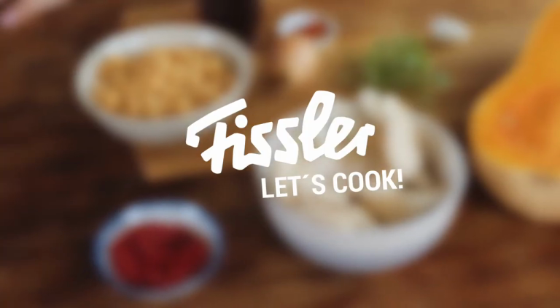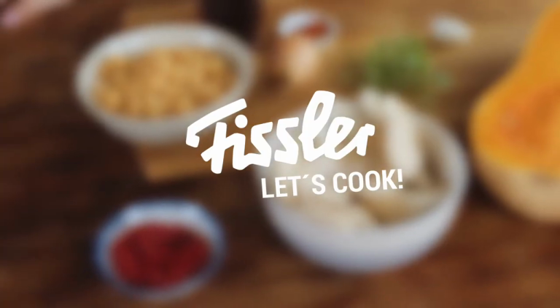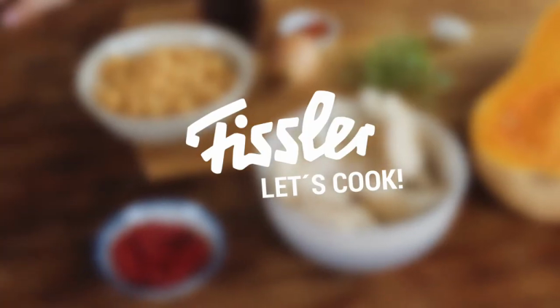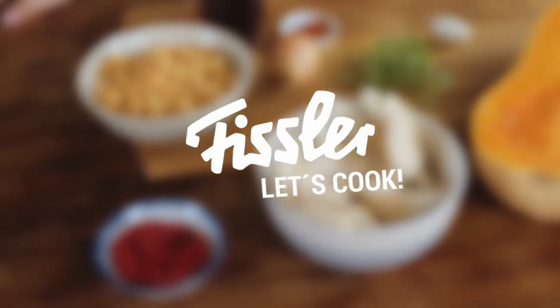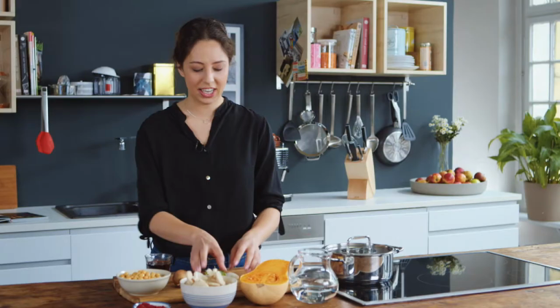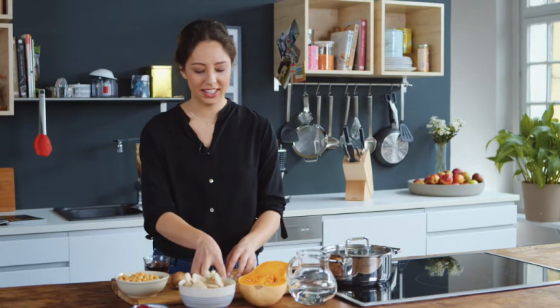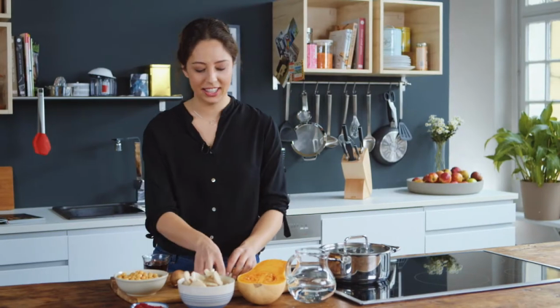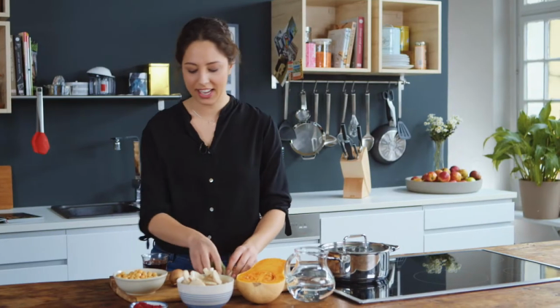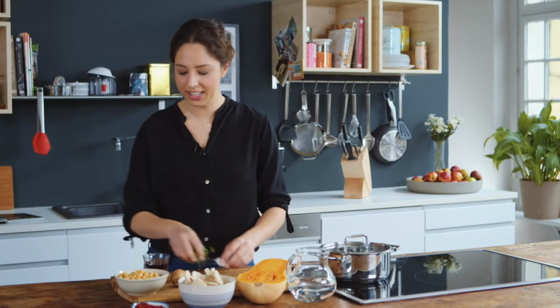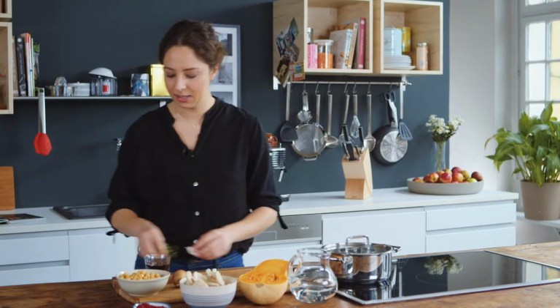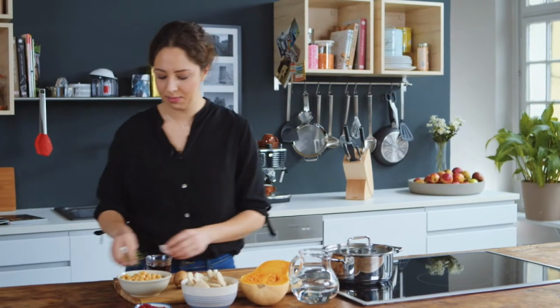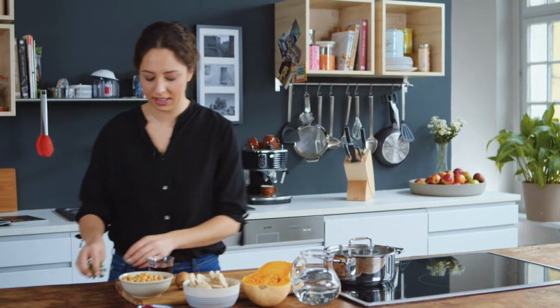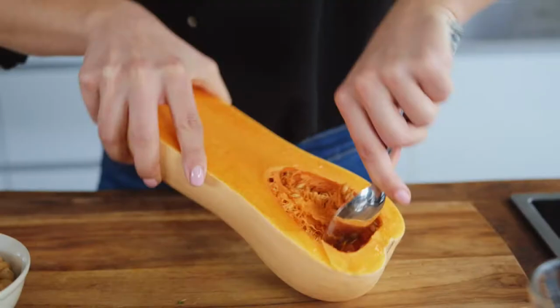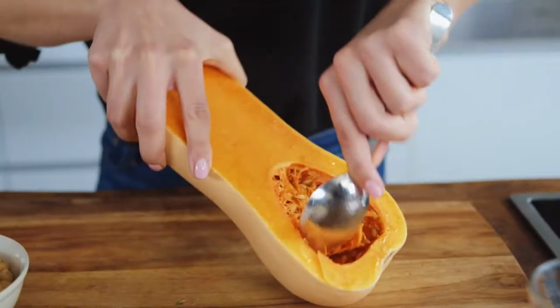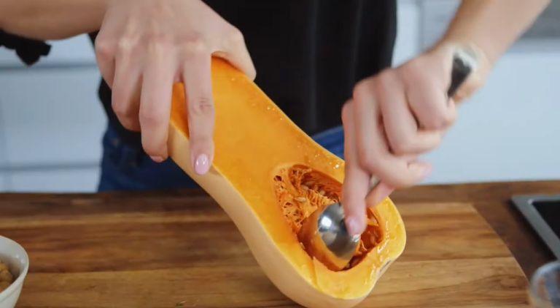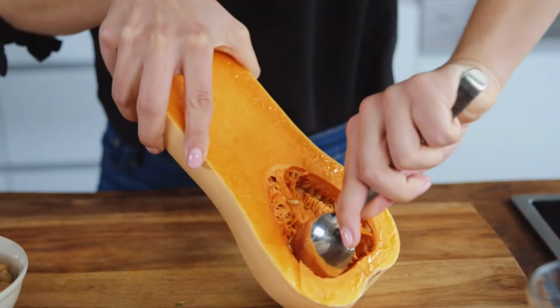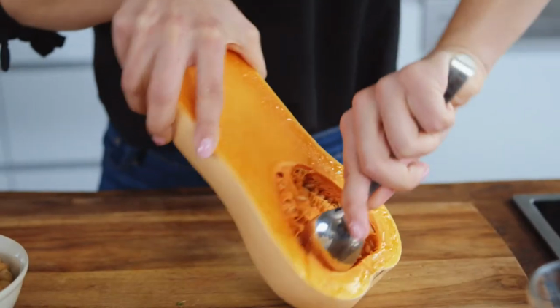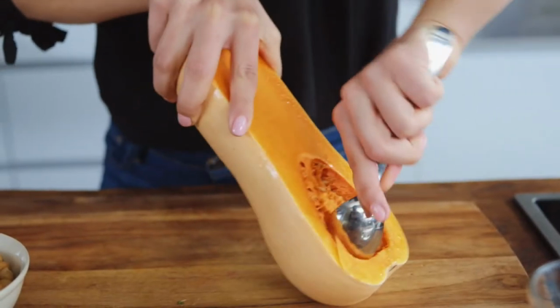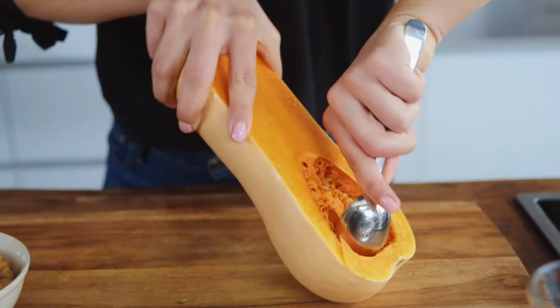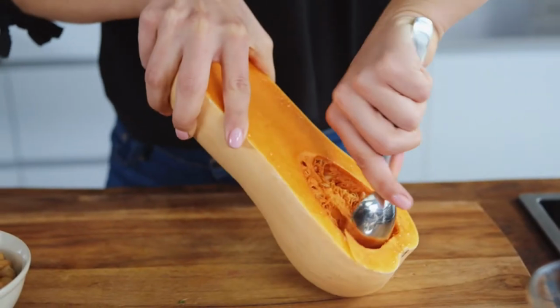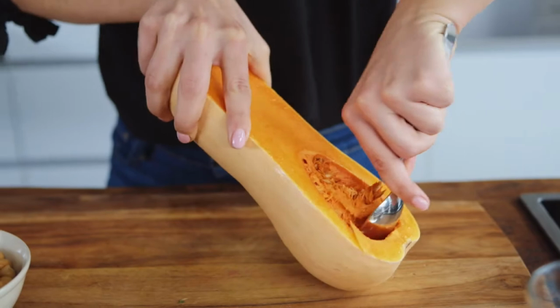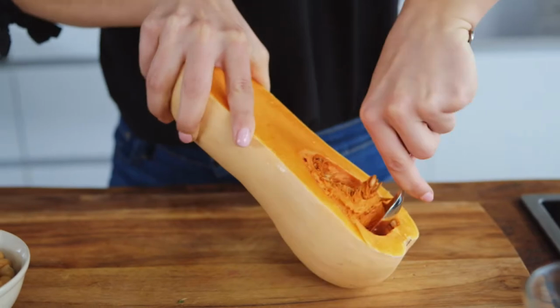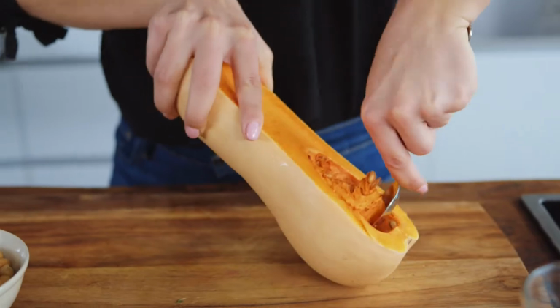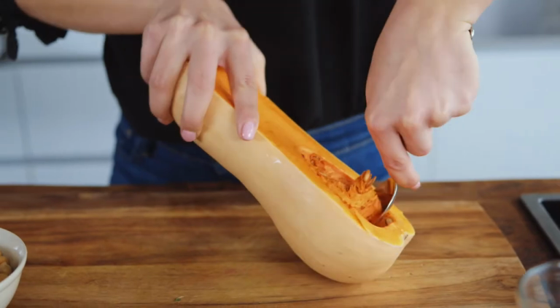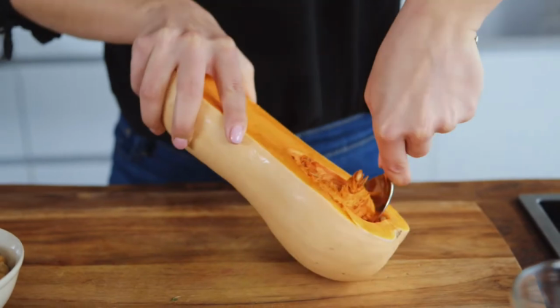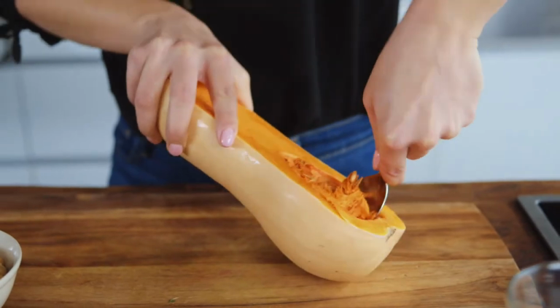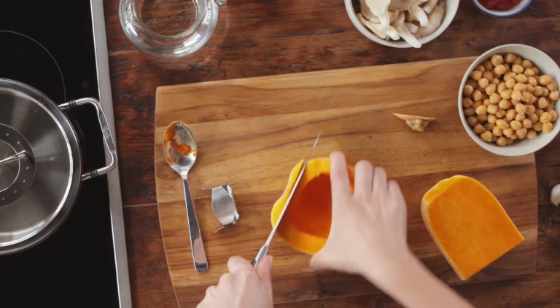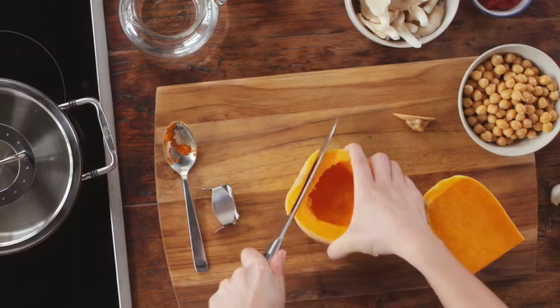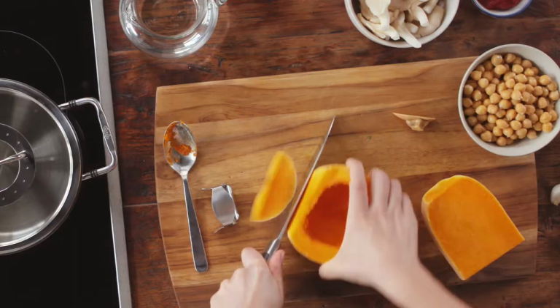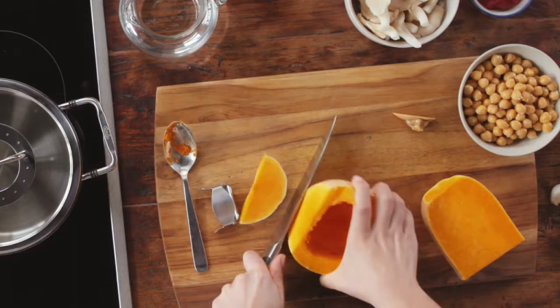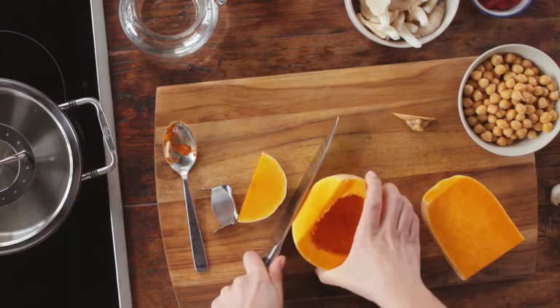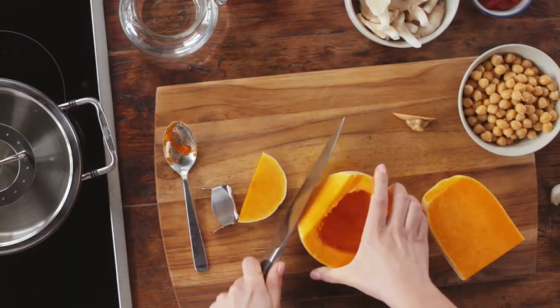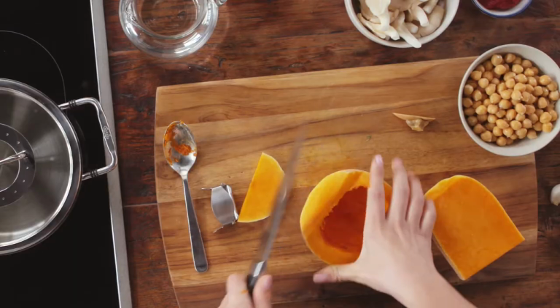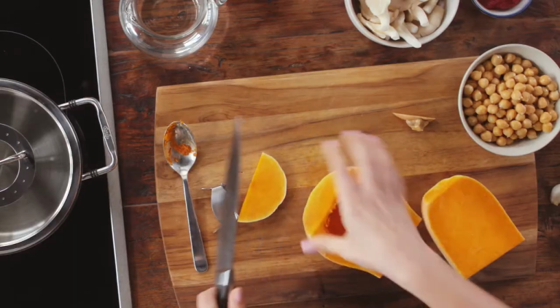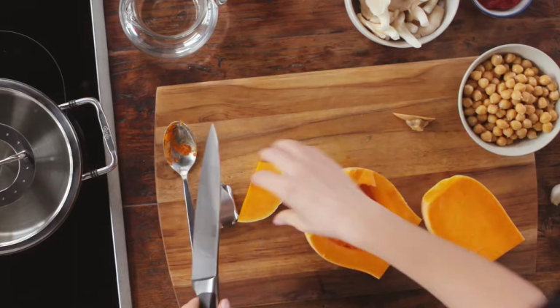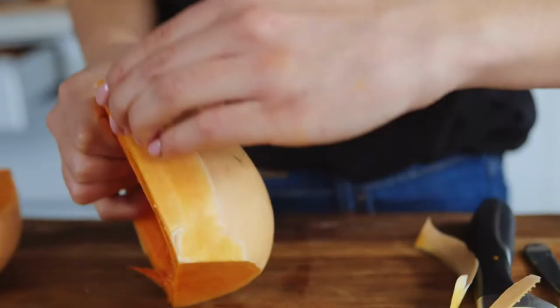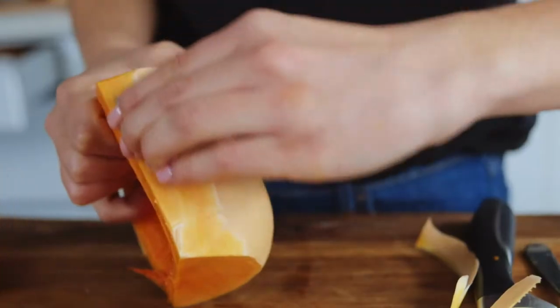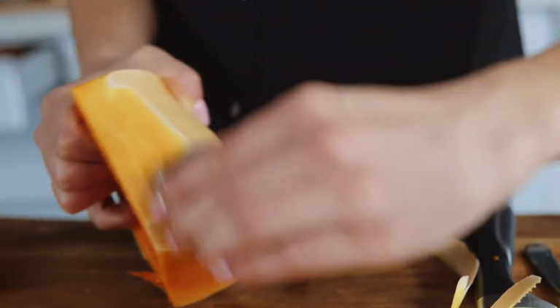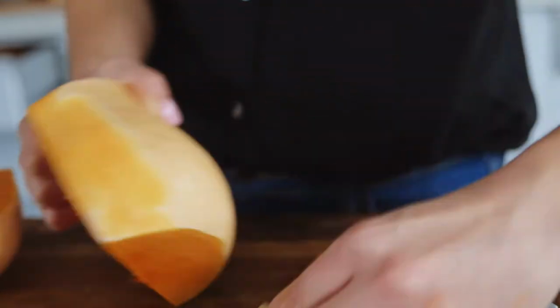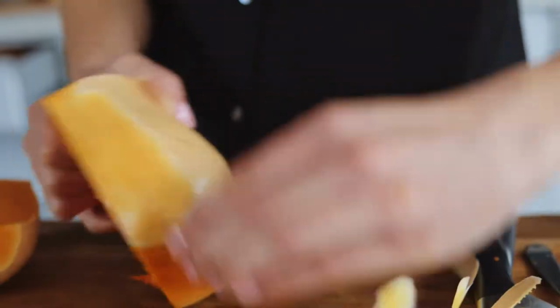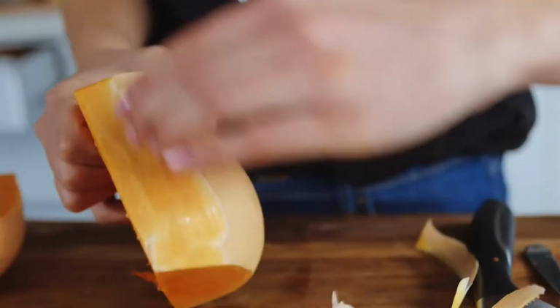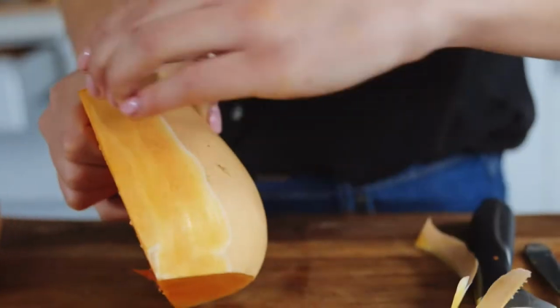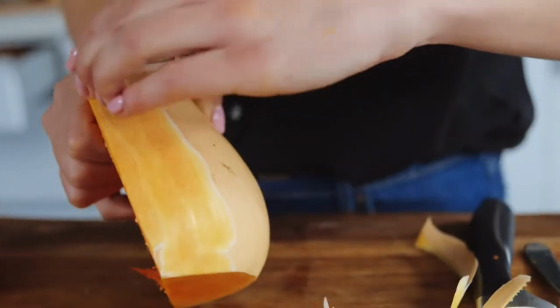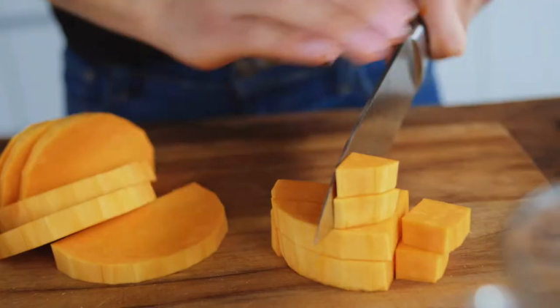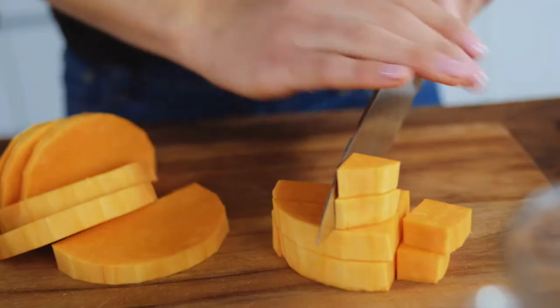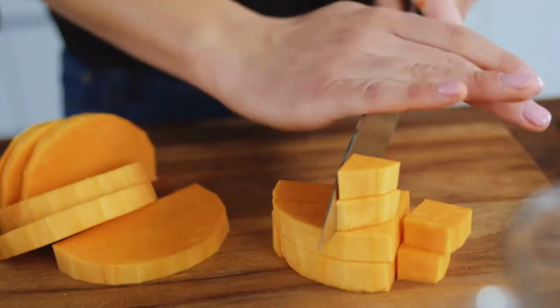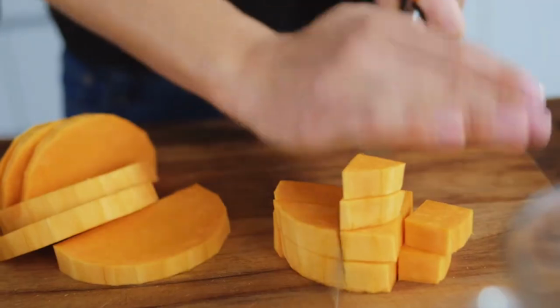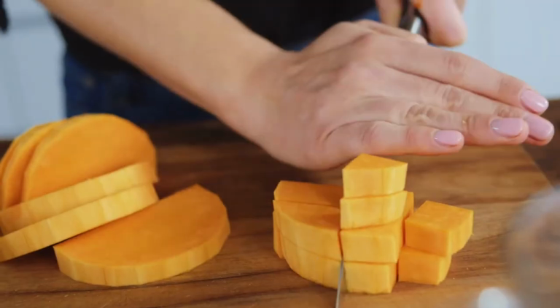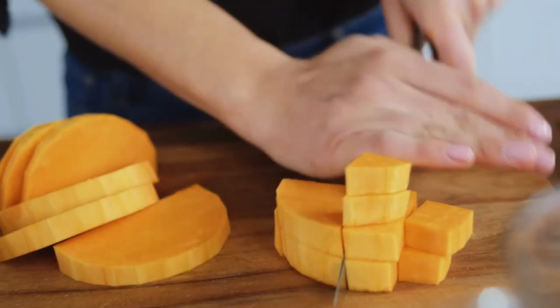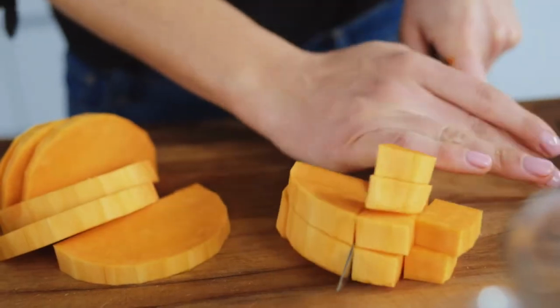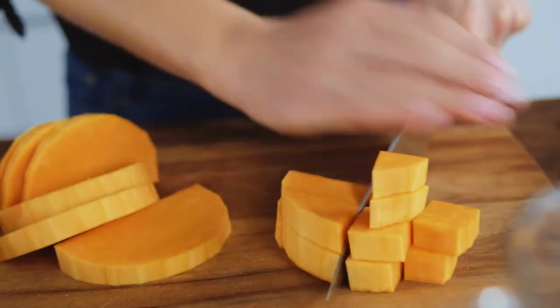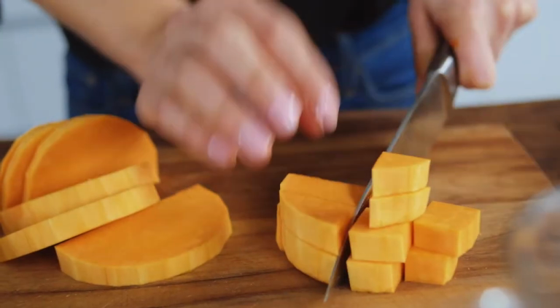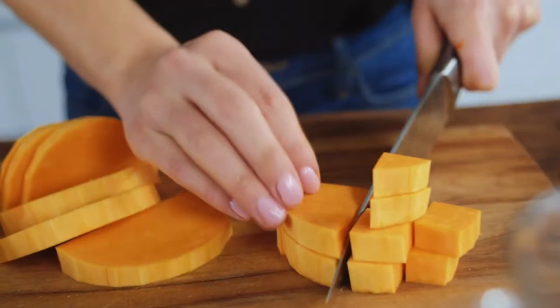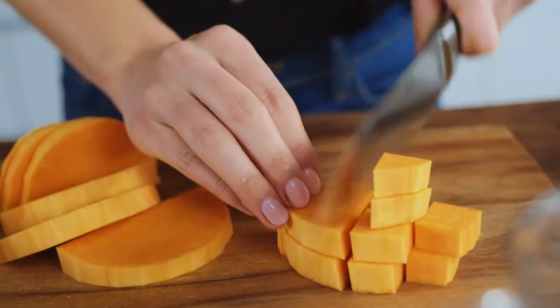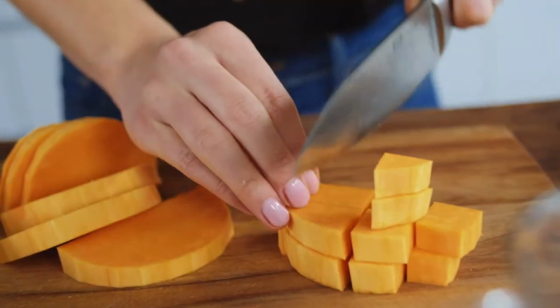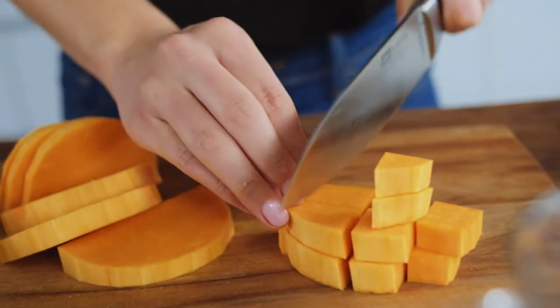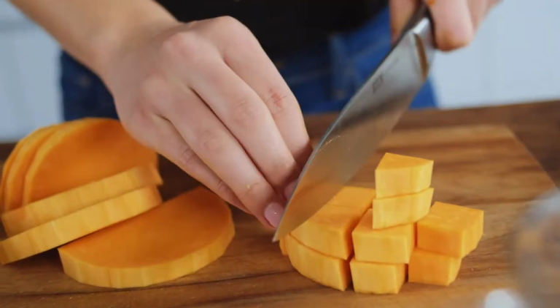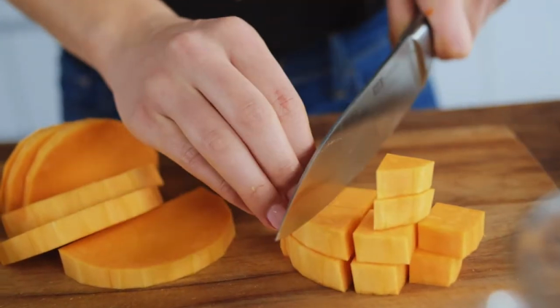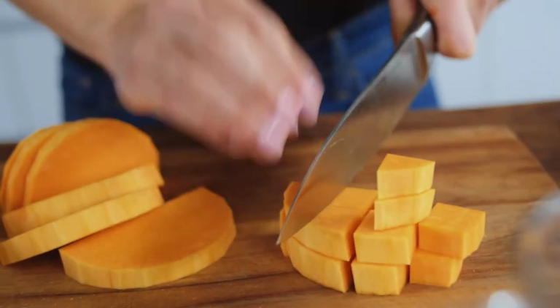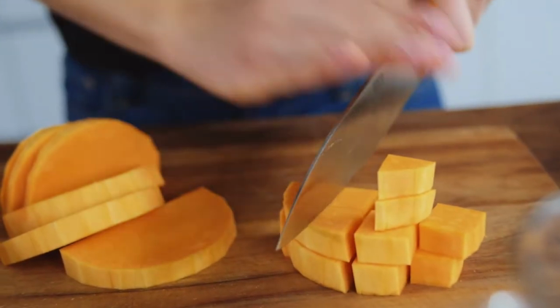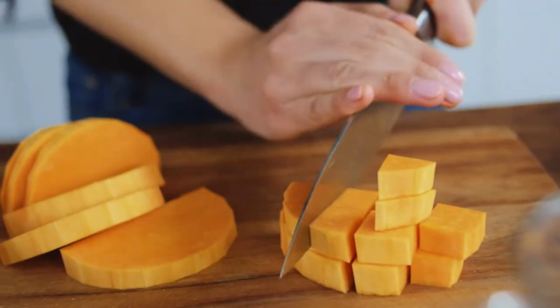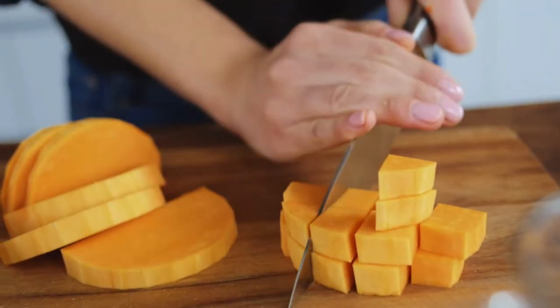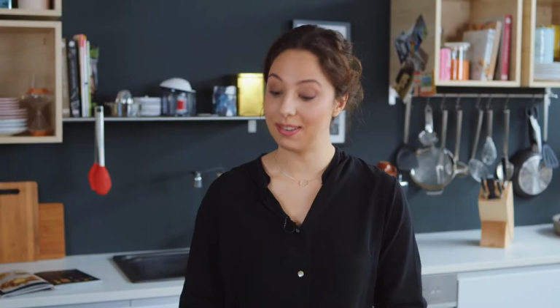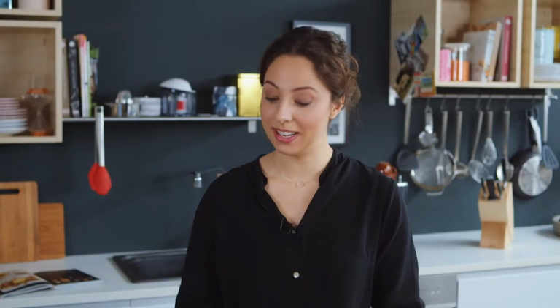I'll start straight away by hollowing out the pumpkin. Then I remove the ends, peel the pumpkin and cut into small cubes.